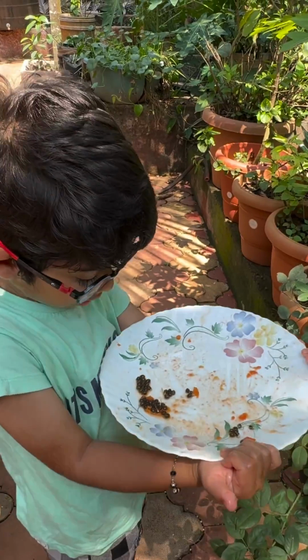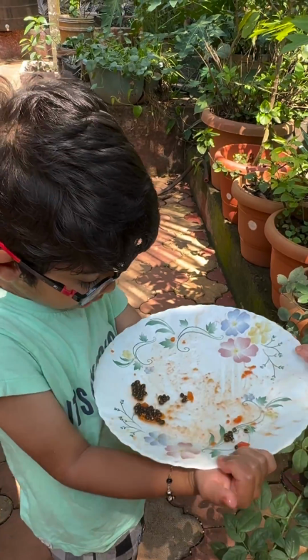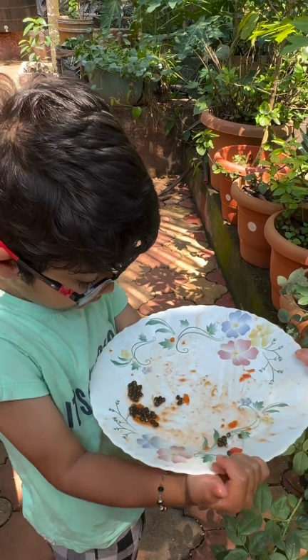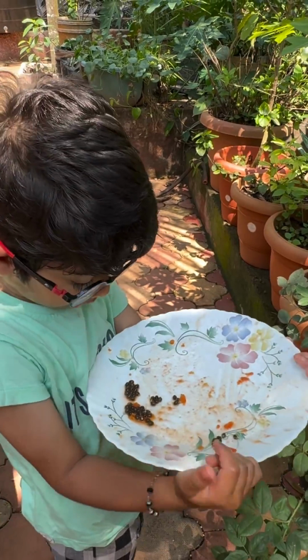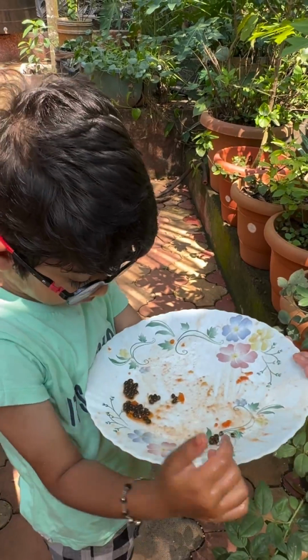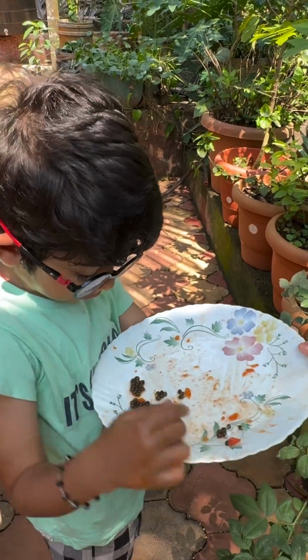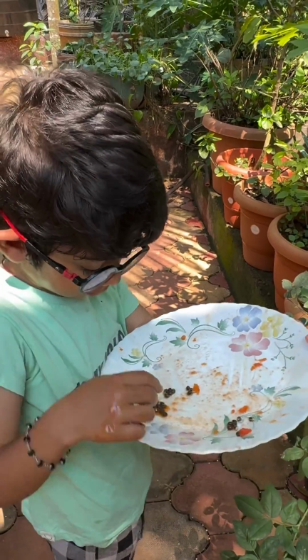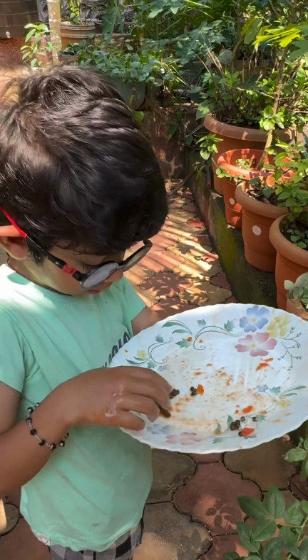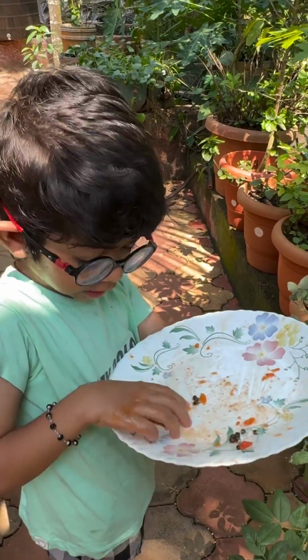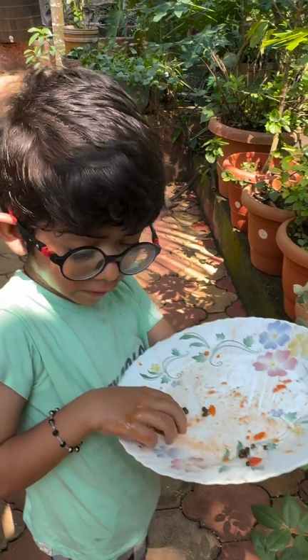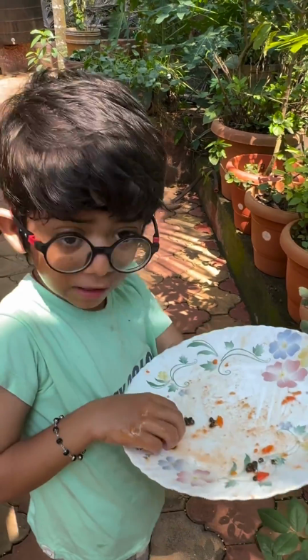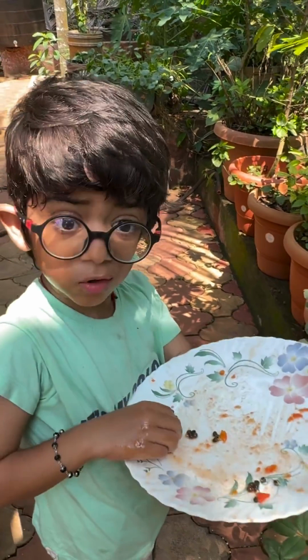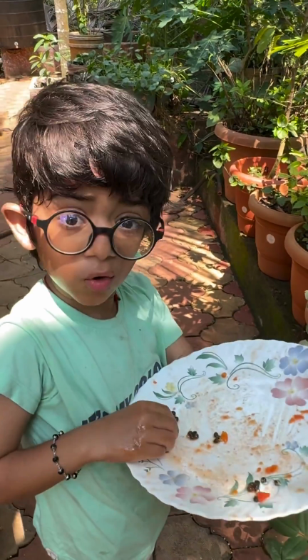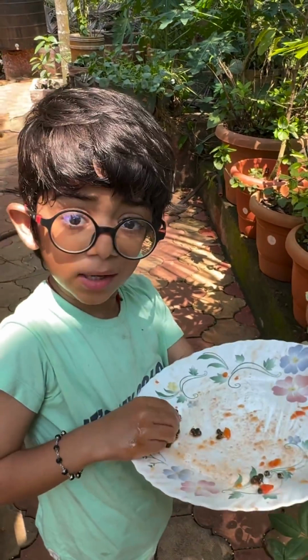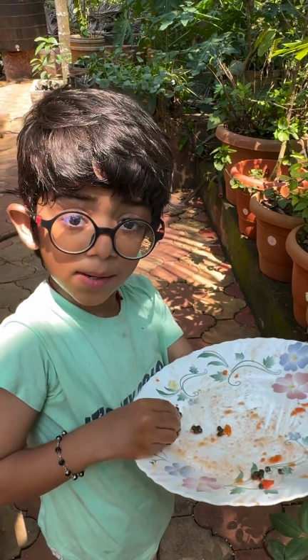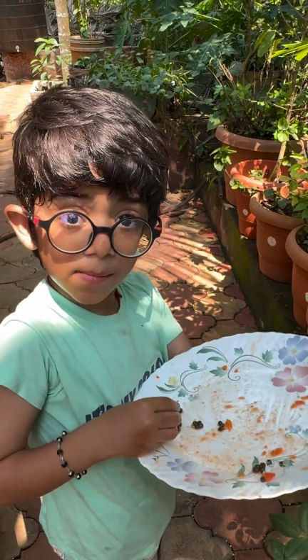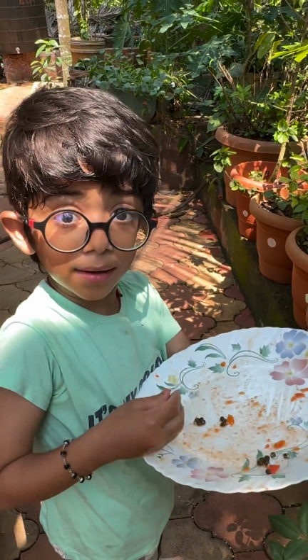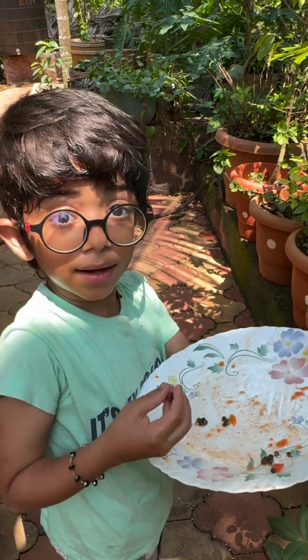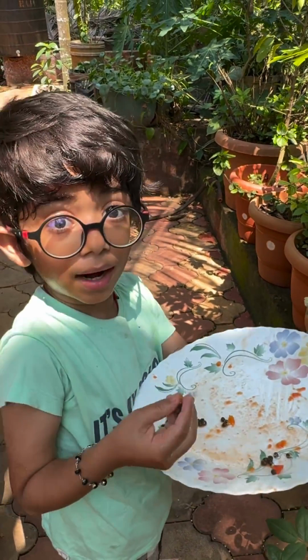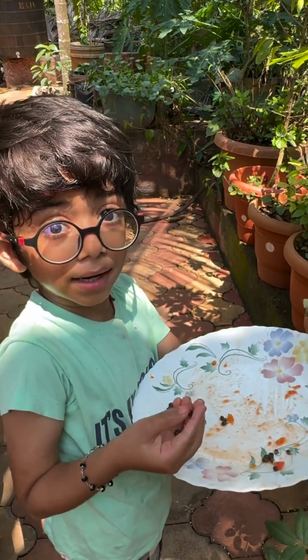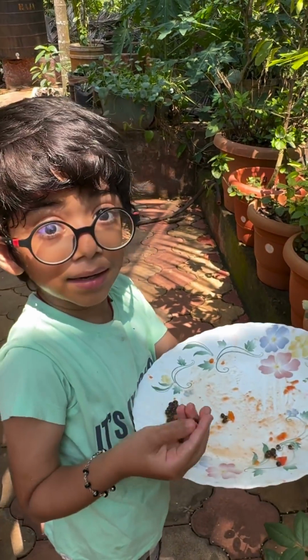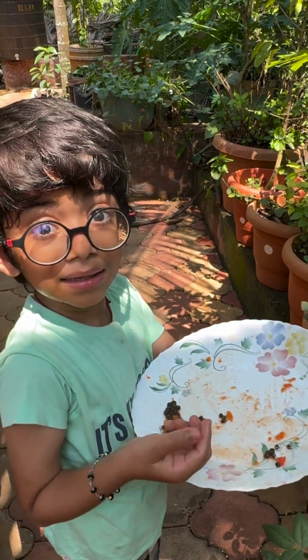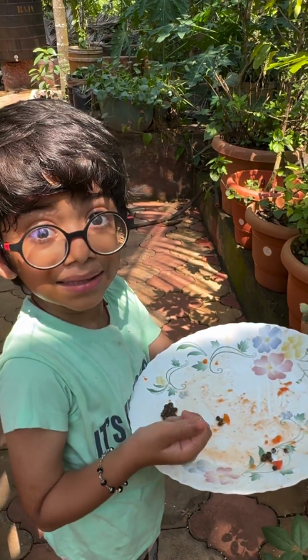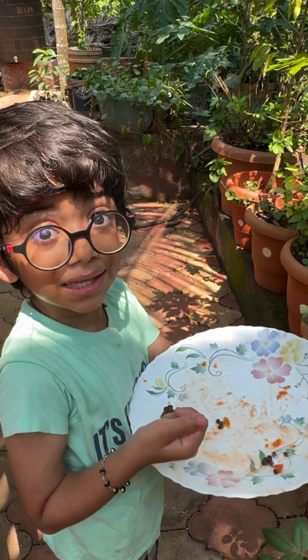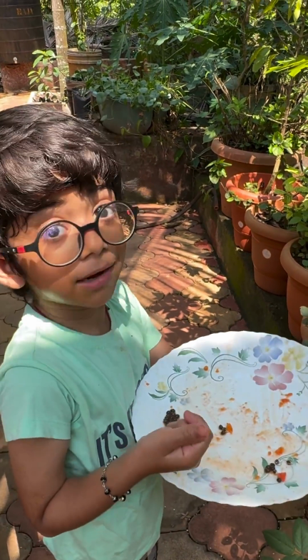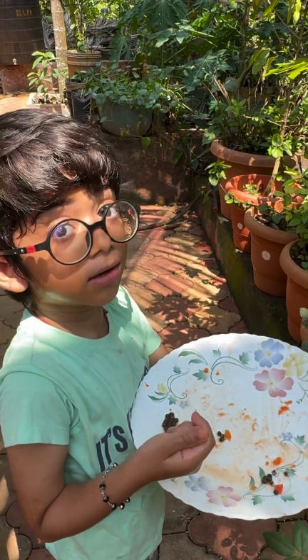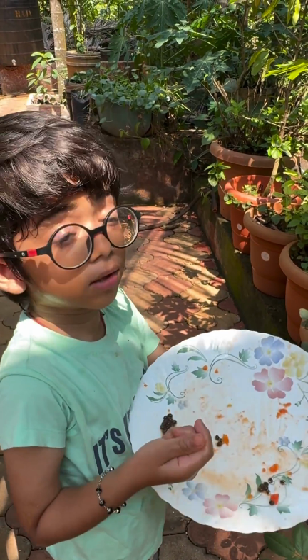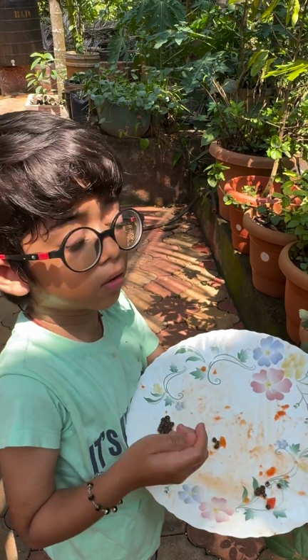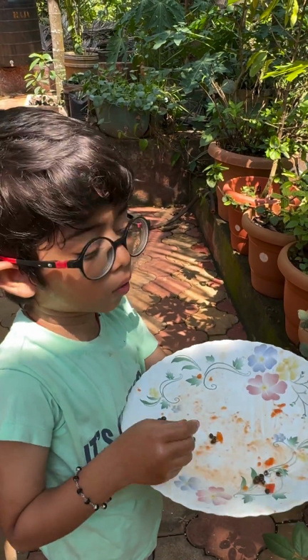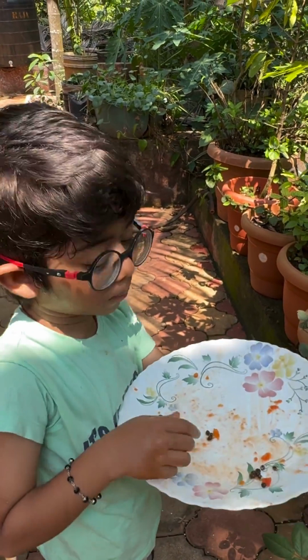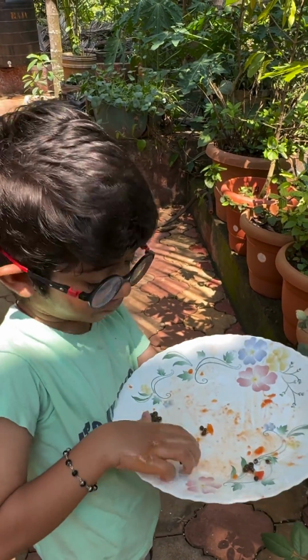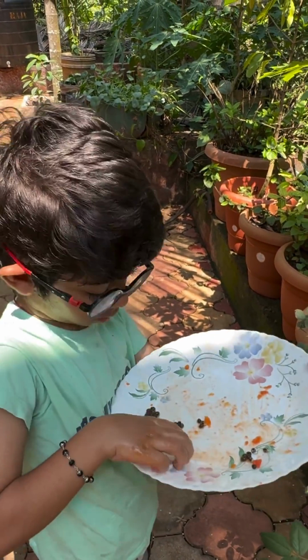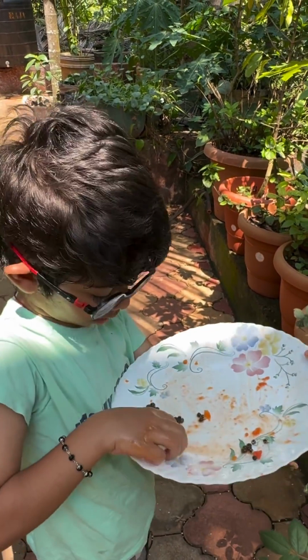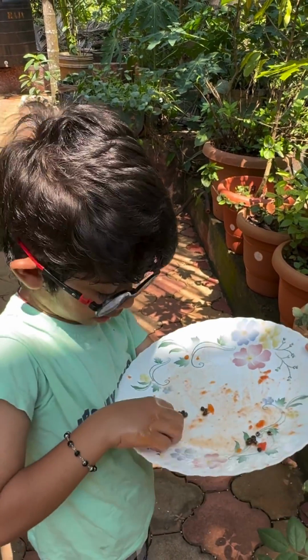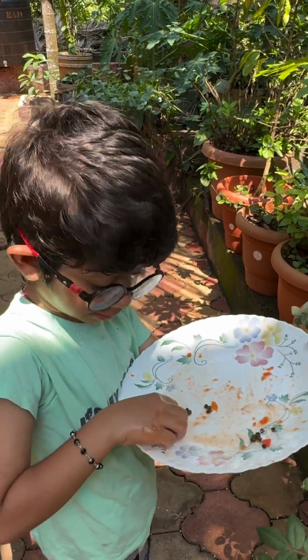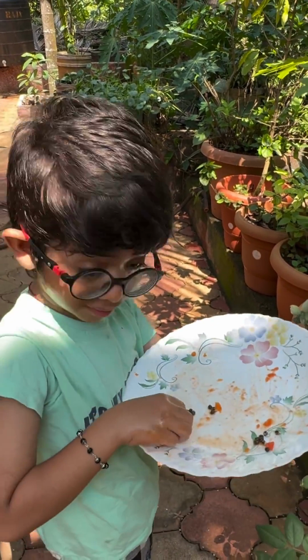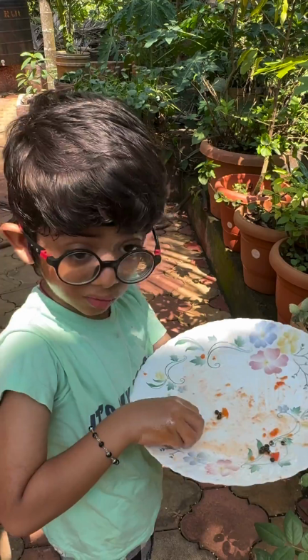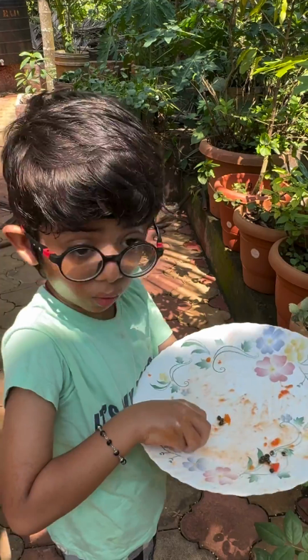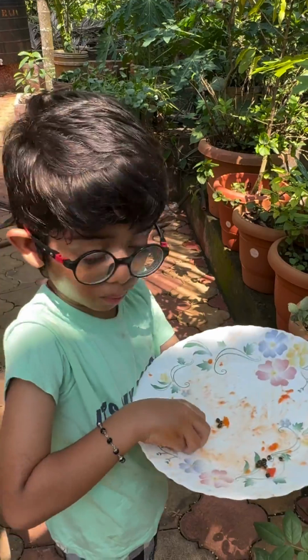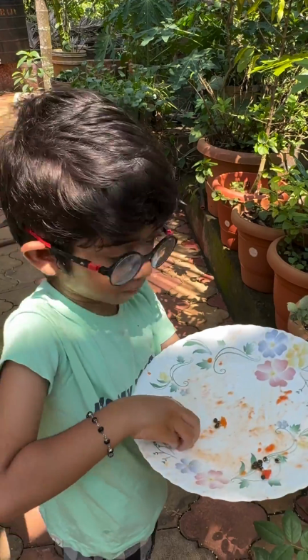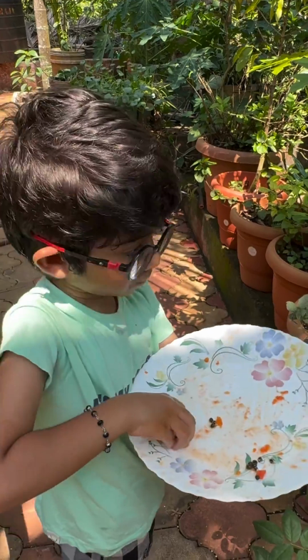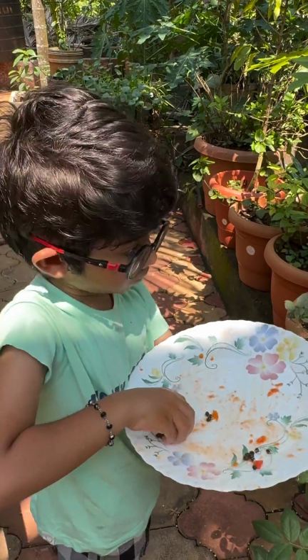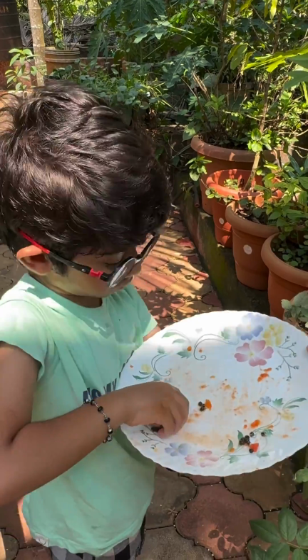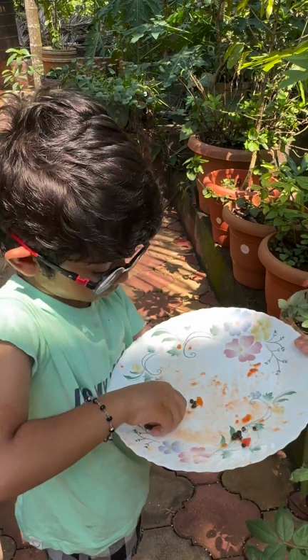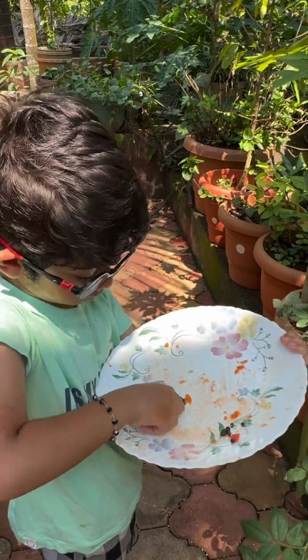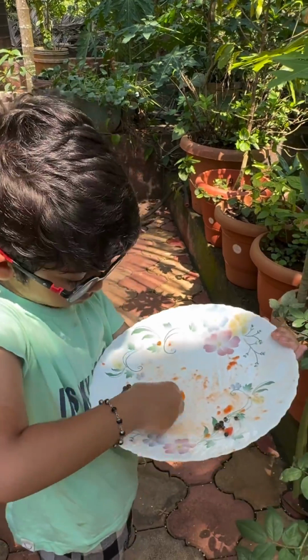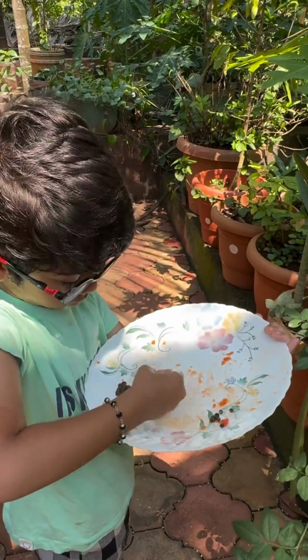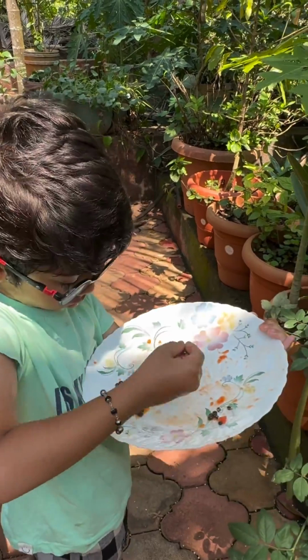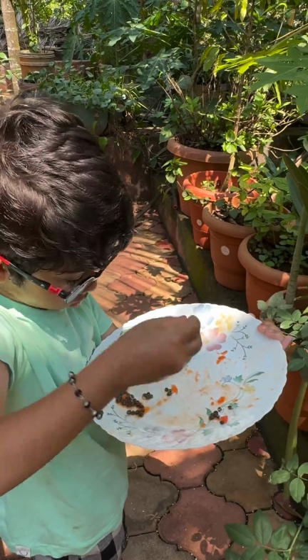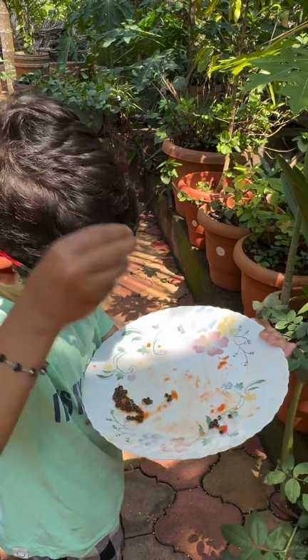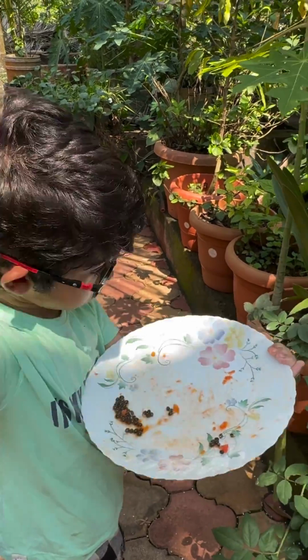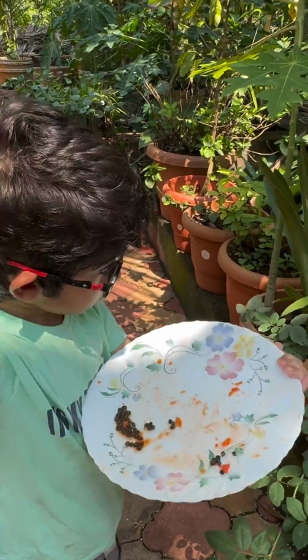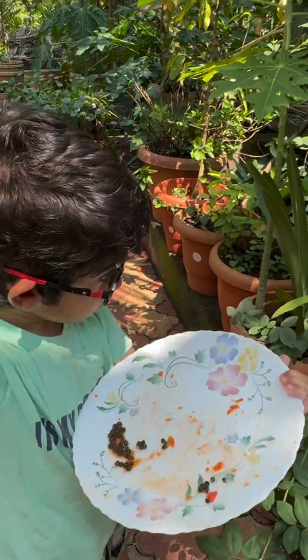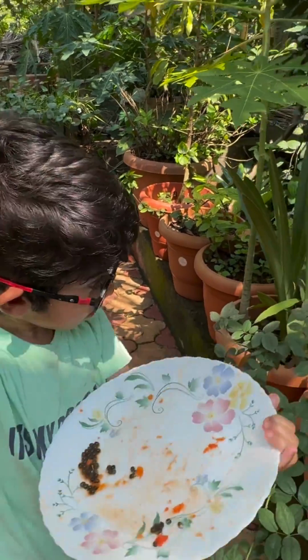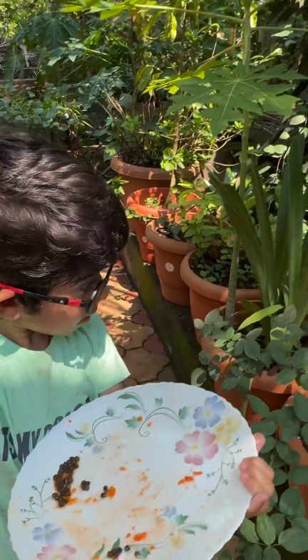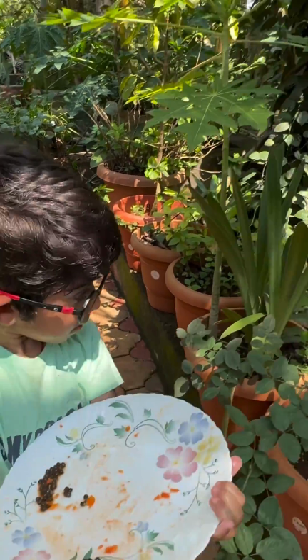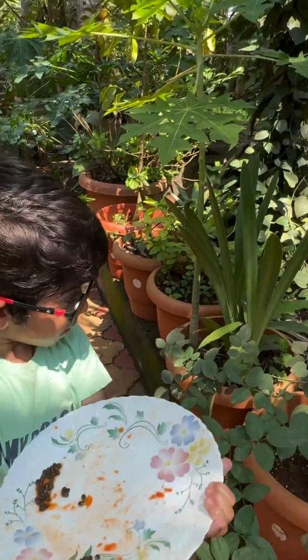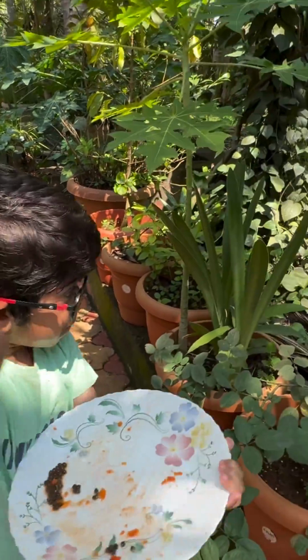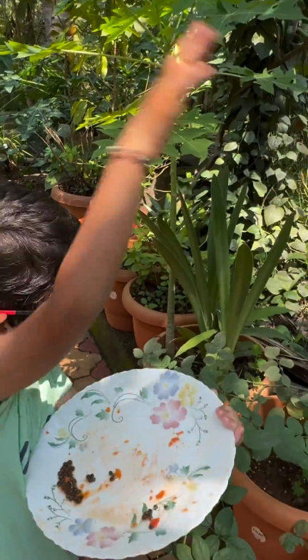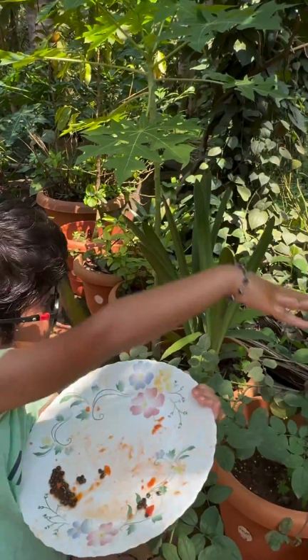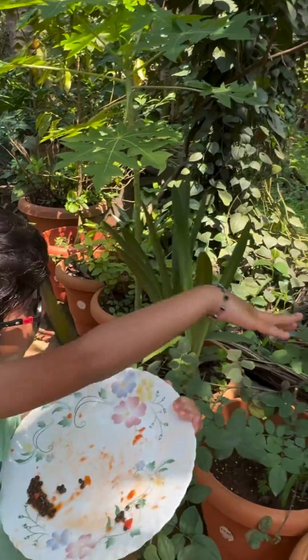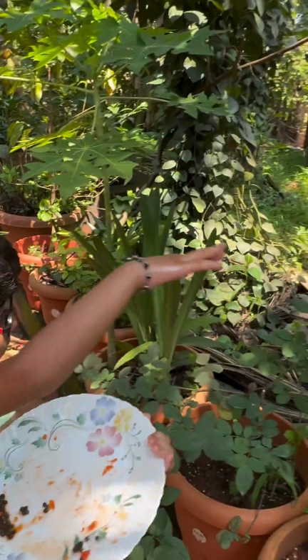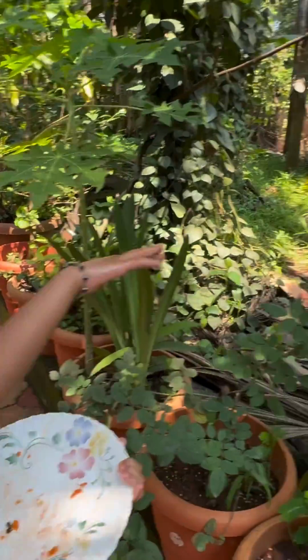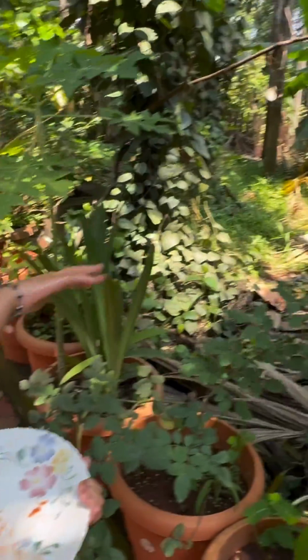And if I throw the seeds in my garden, they will grow. Let's throw. Let's go.